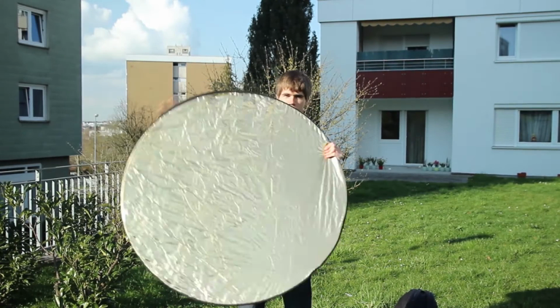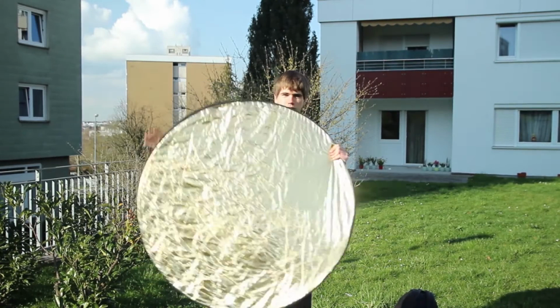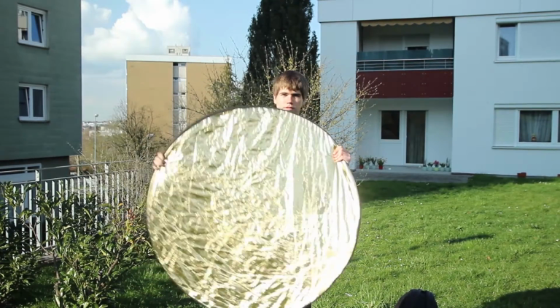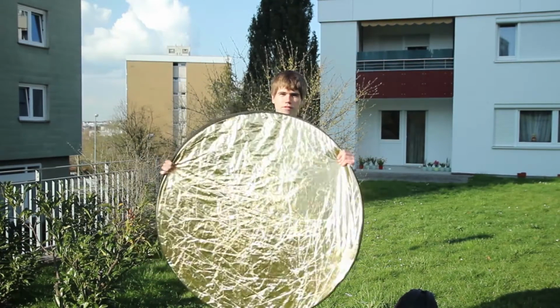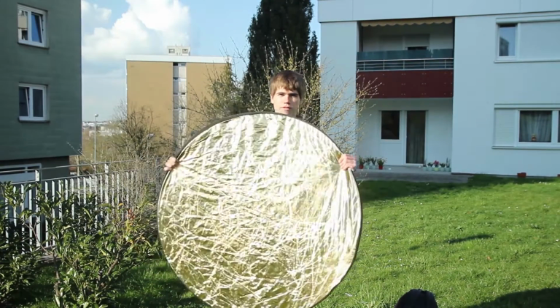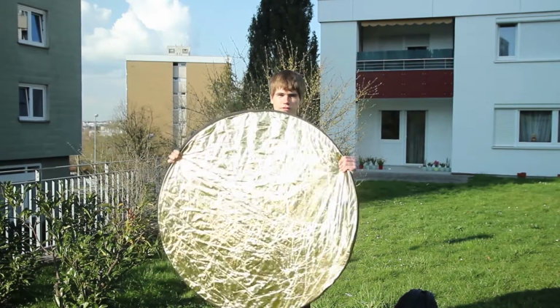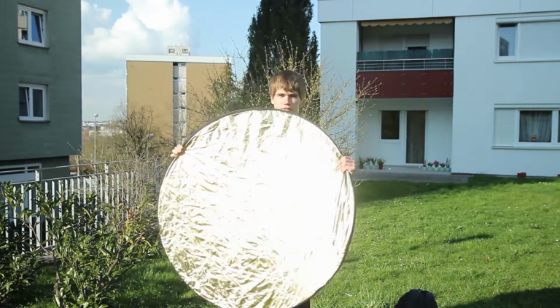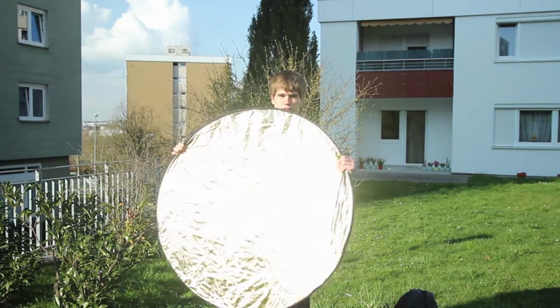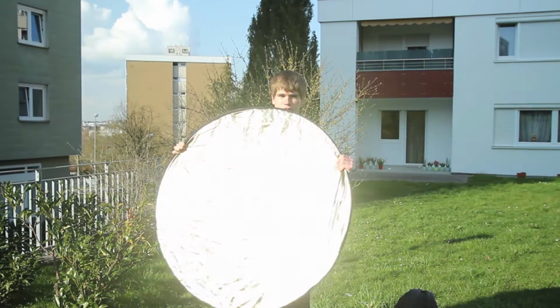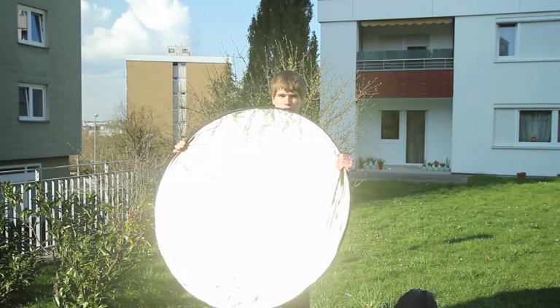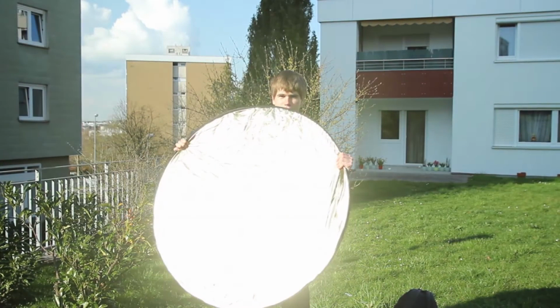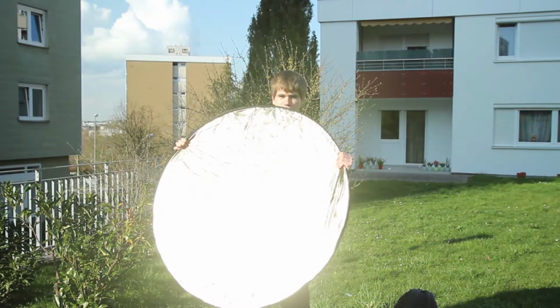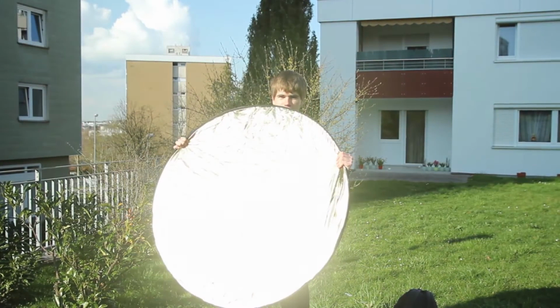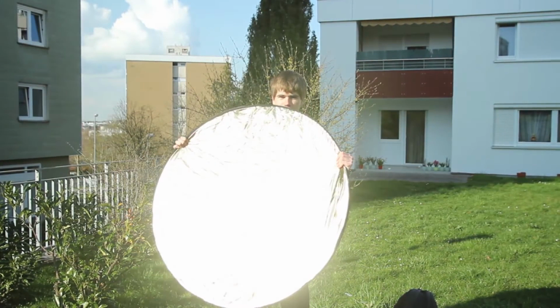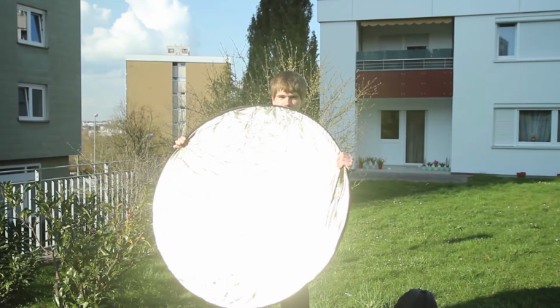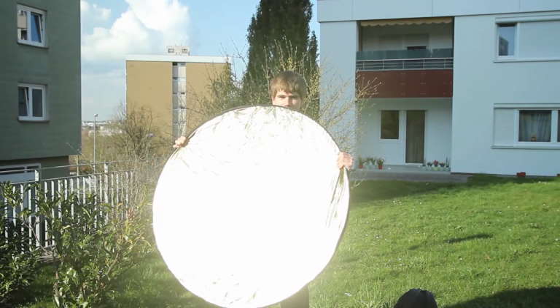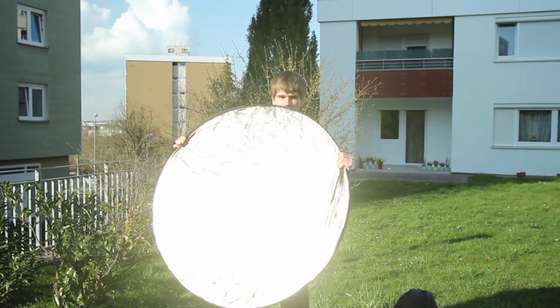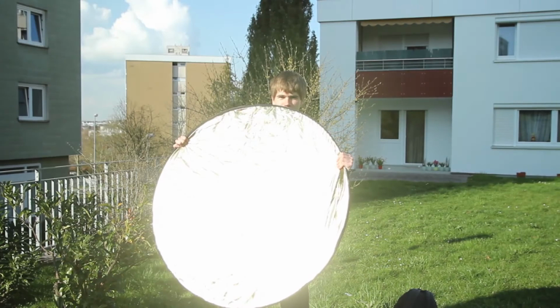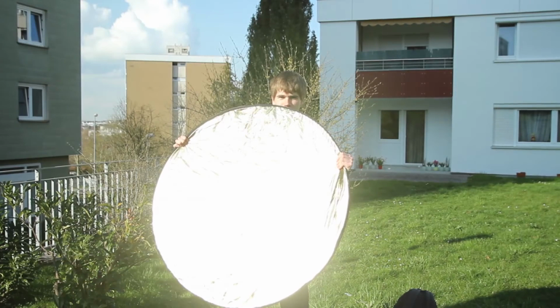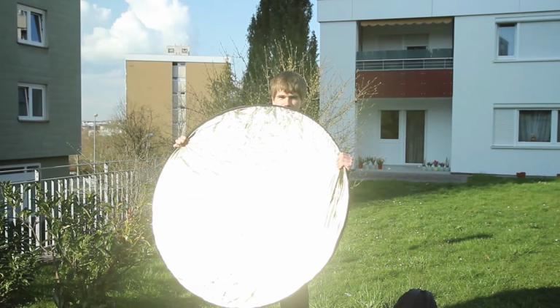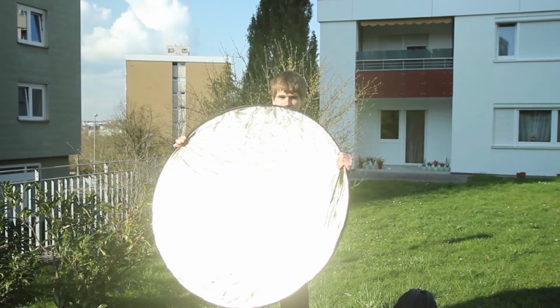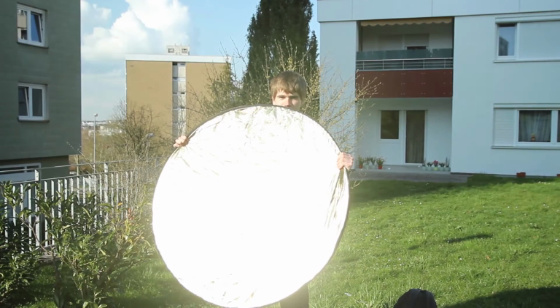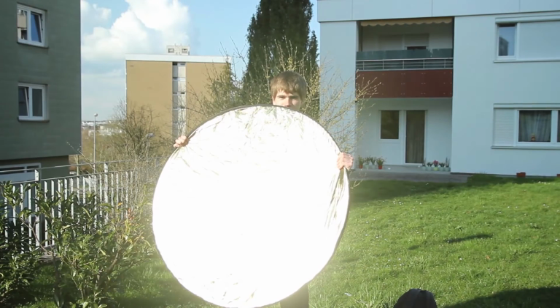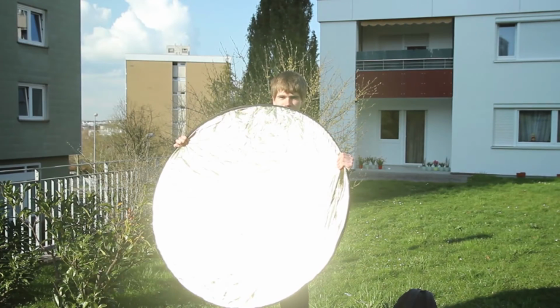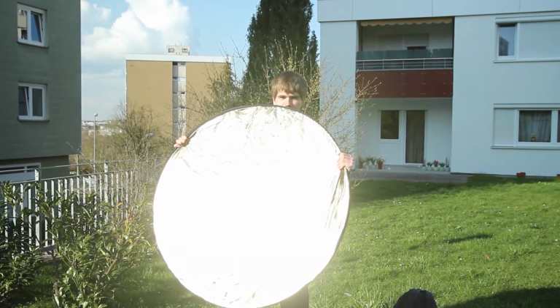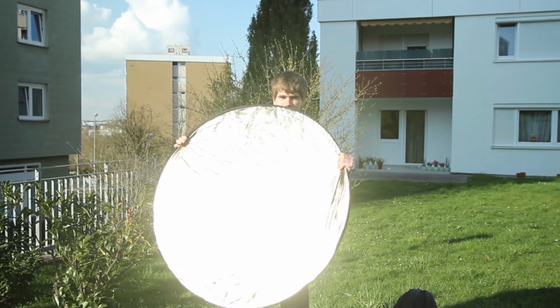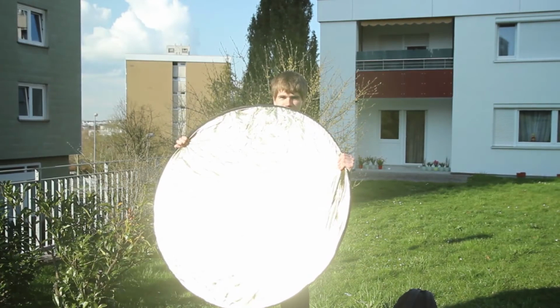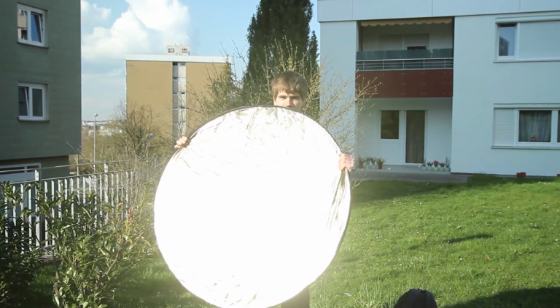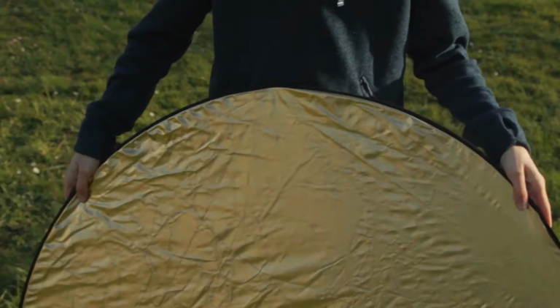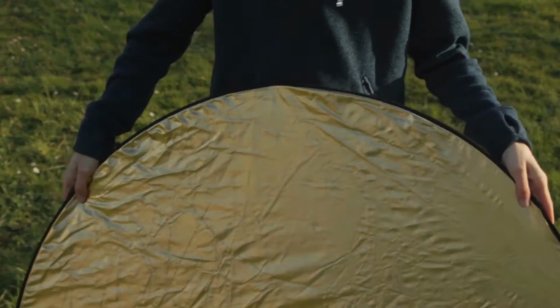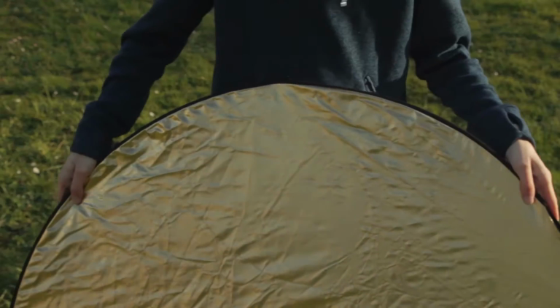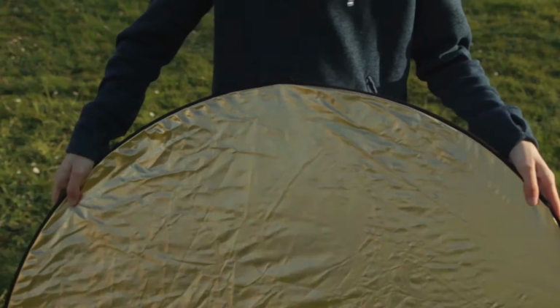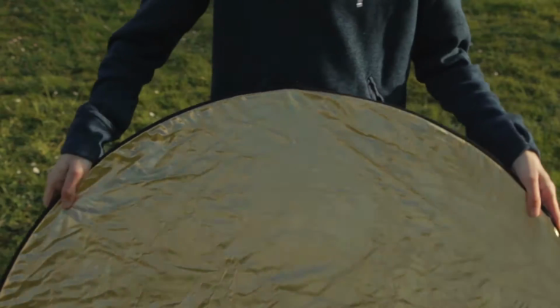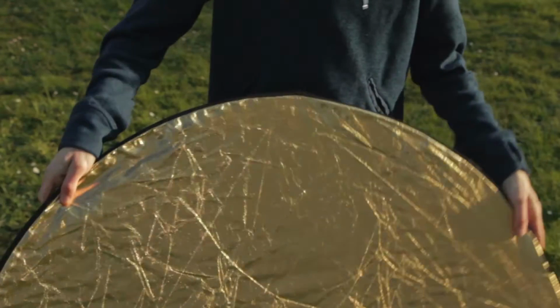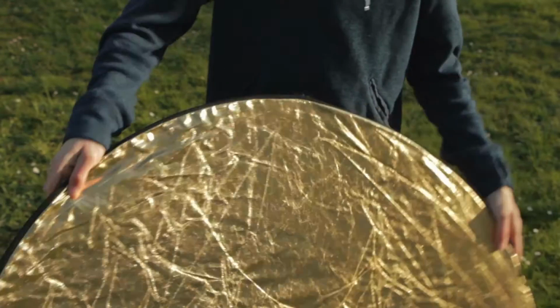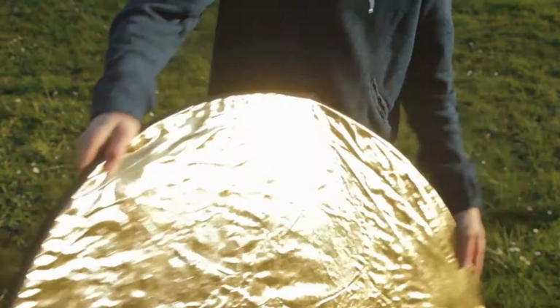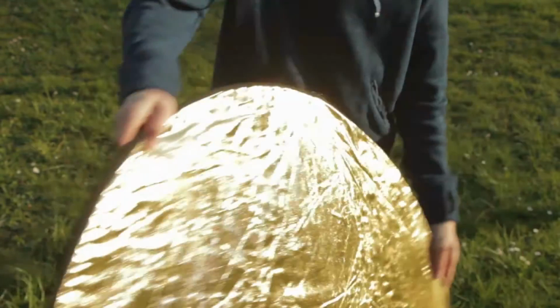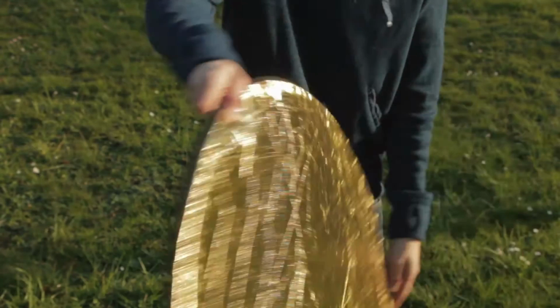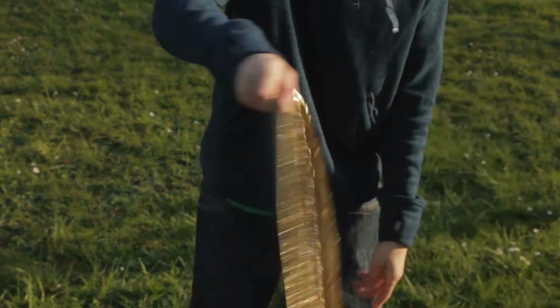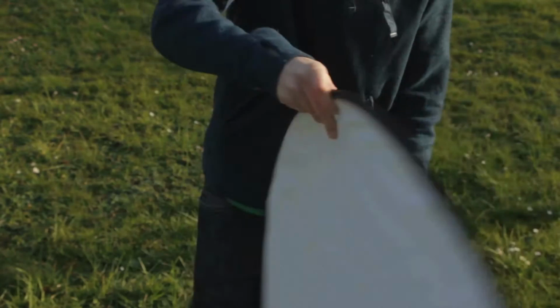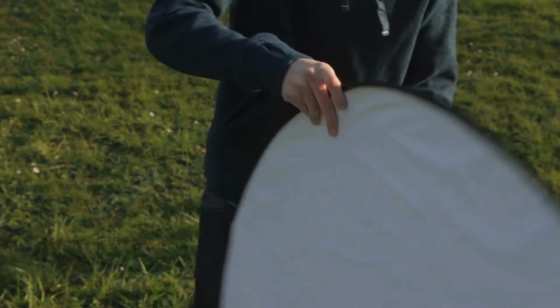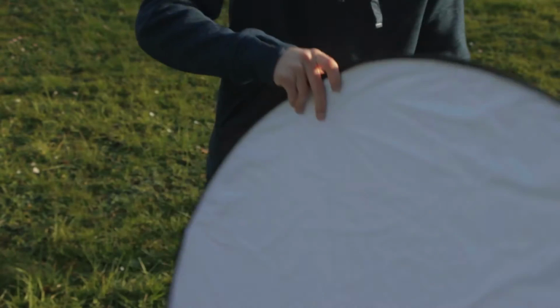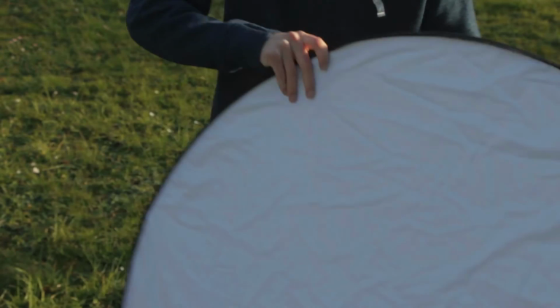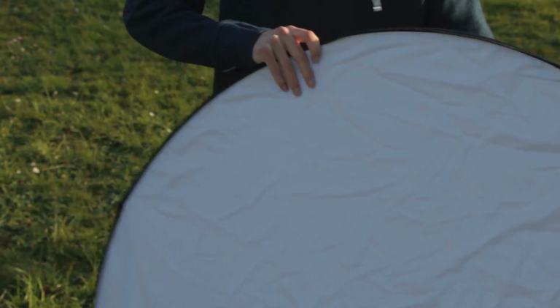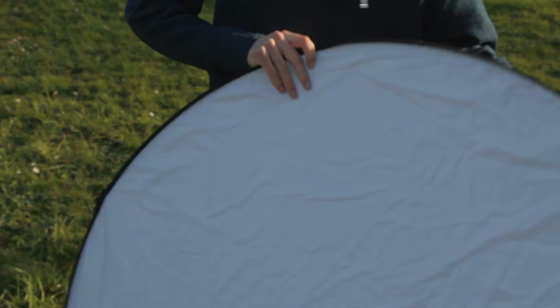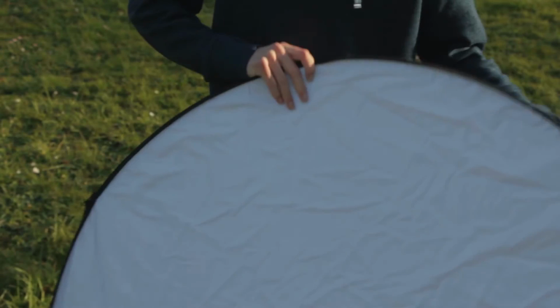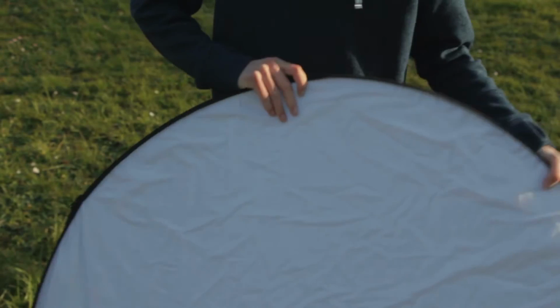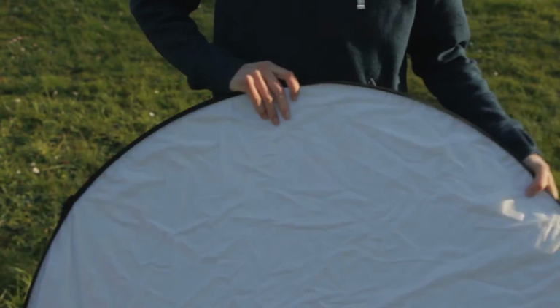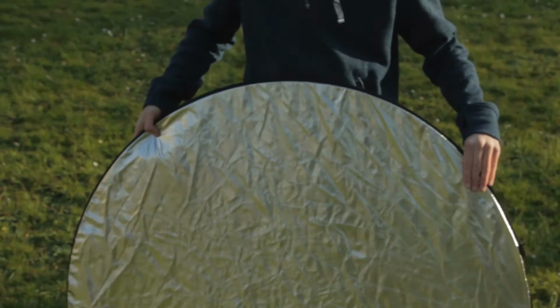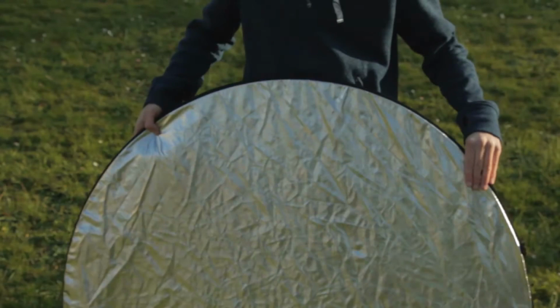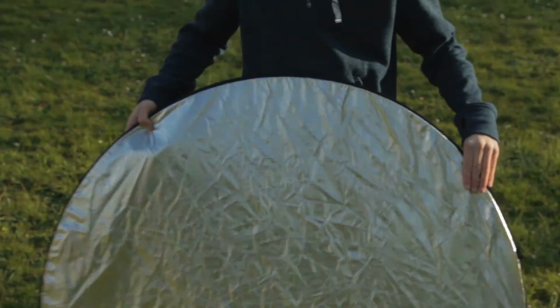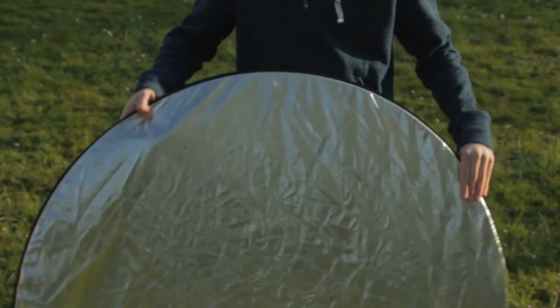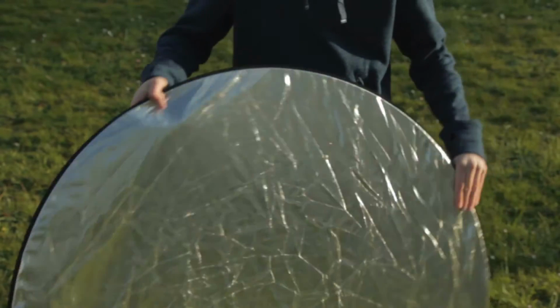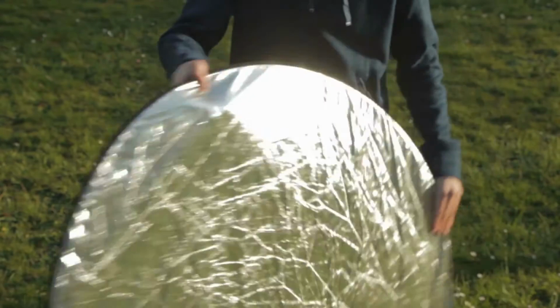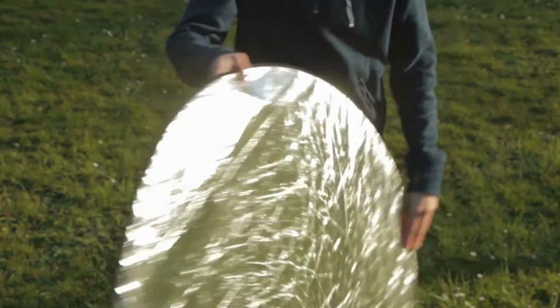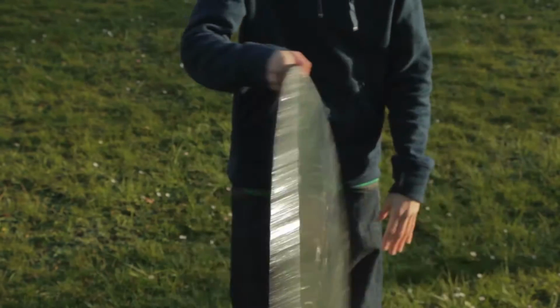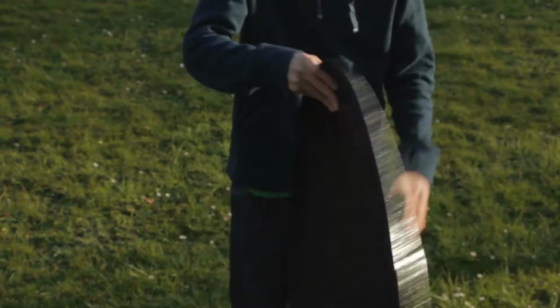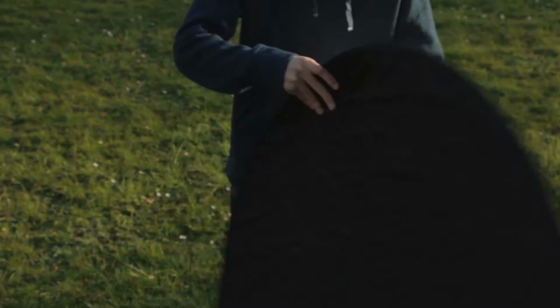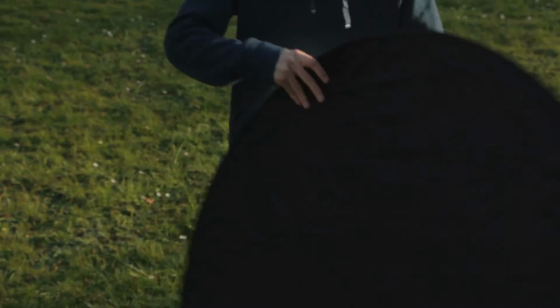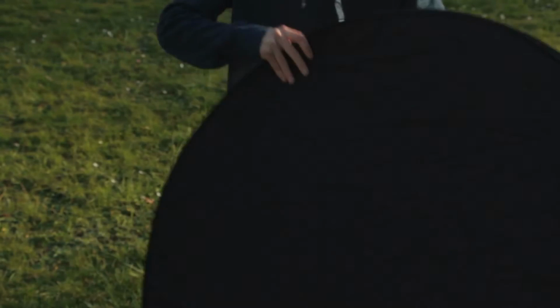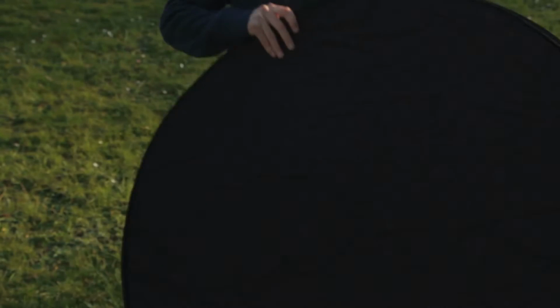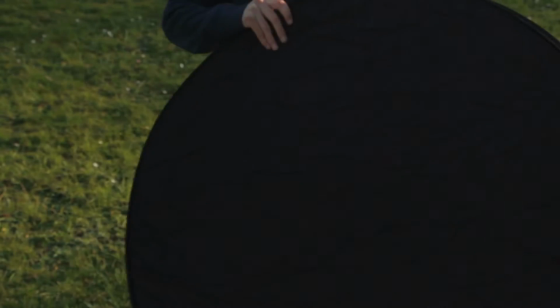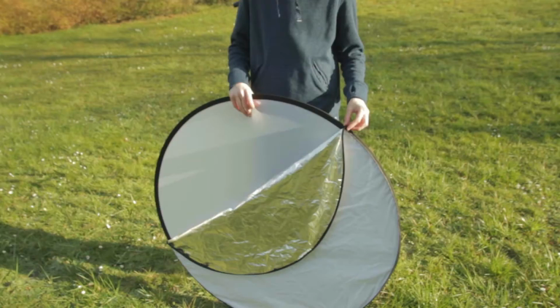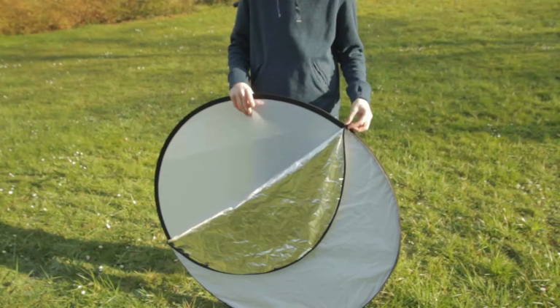Today I will show you the 5-in-1 reflector, with gold, white, silver, black, and transparent.